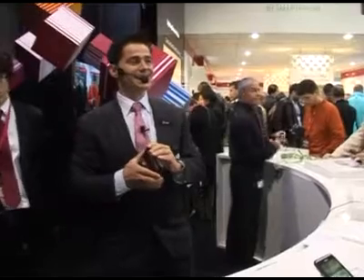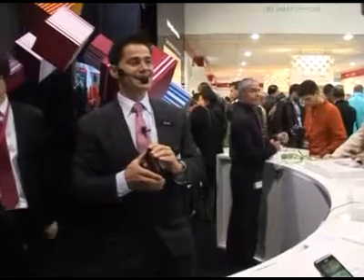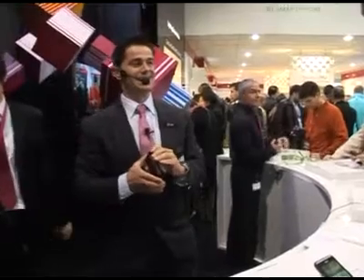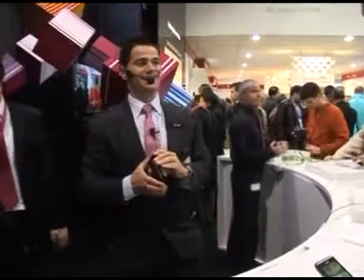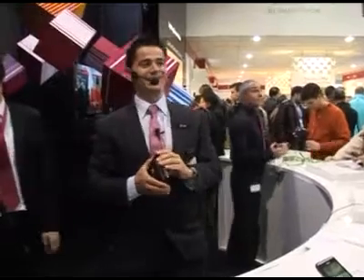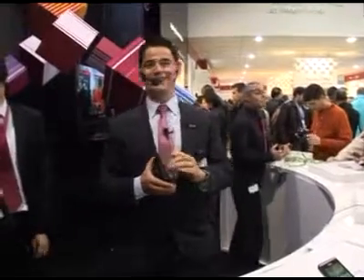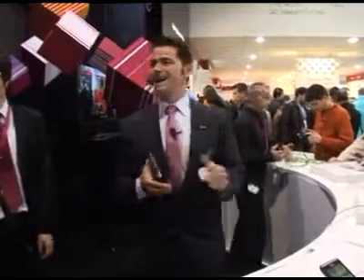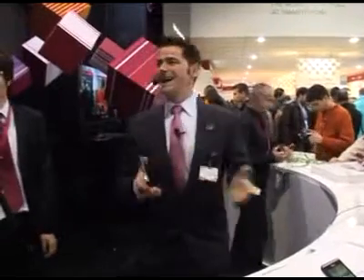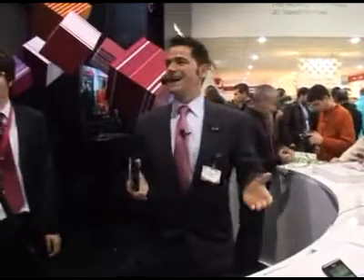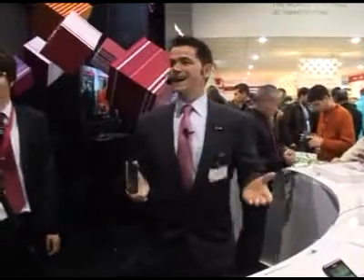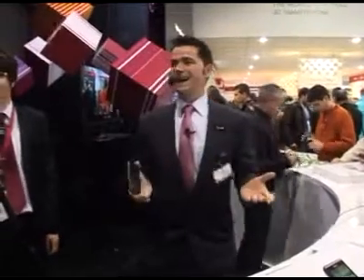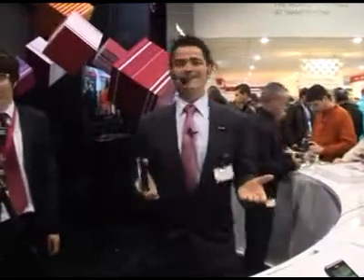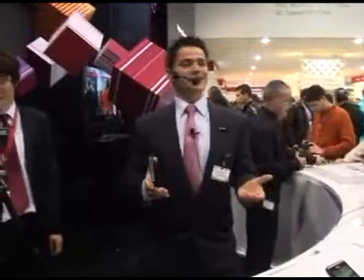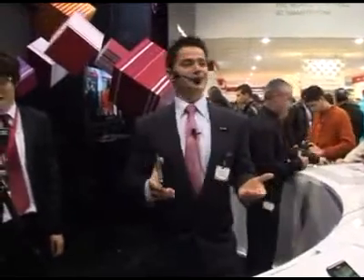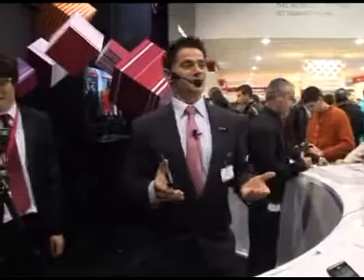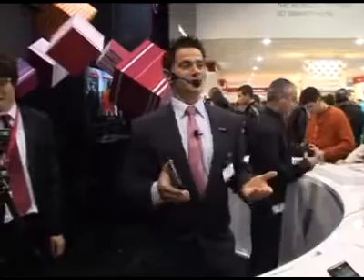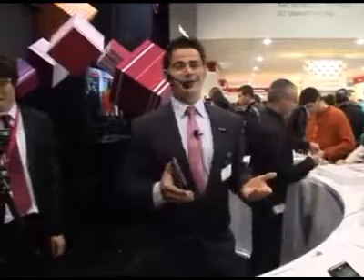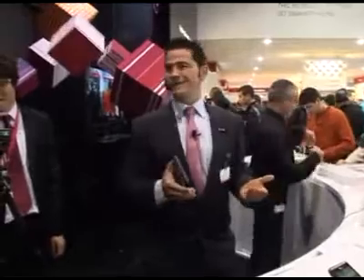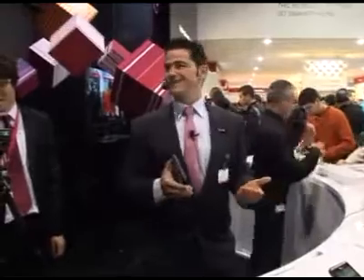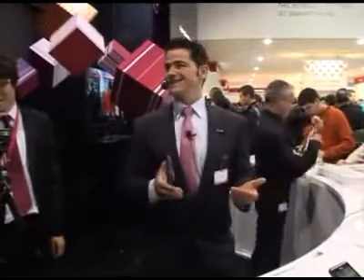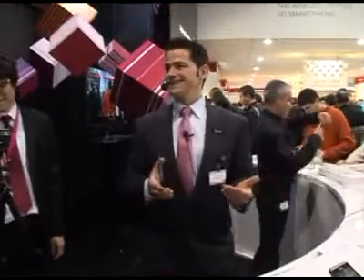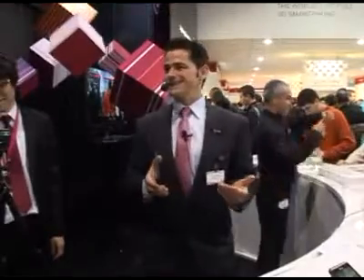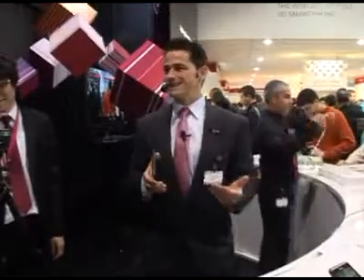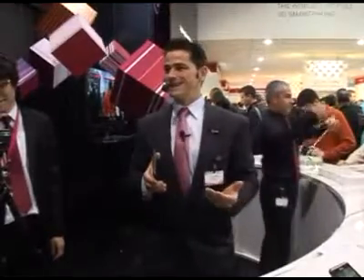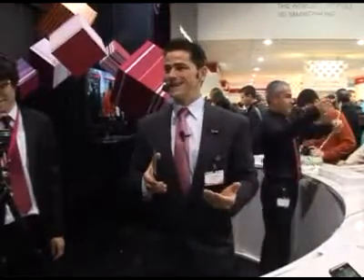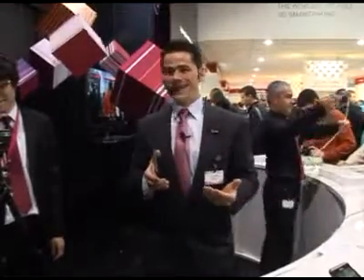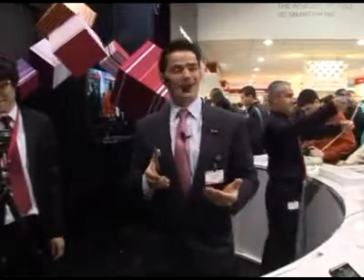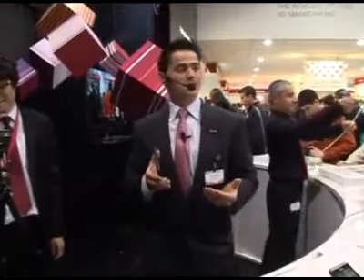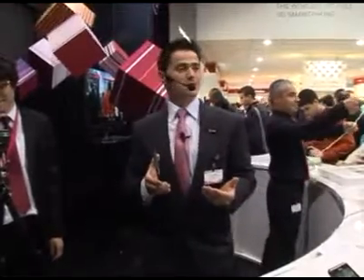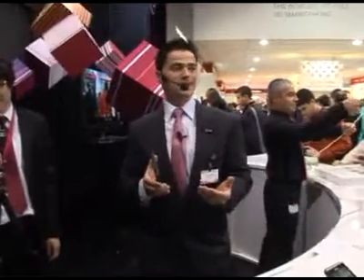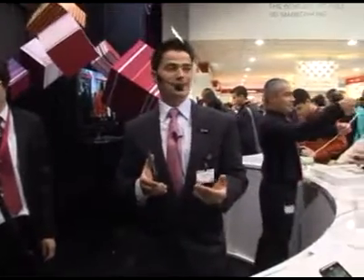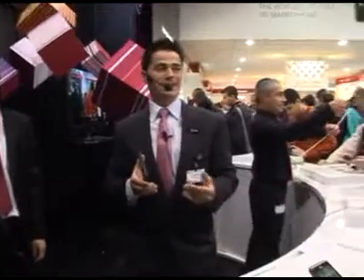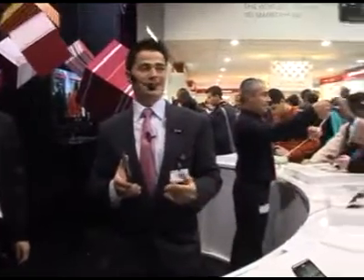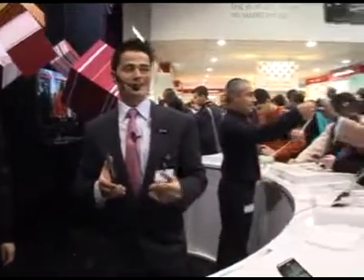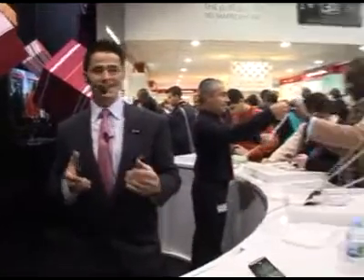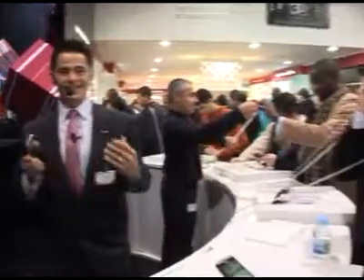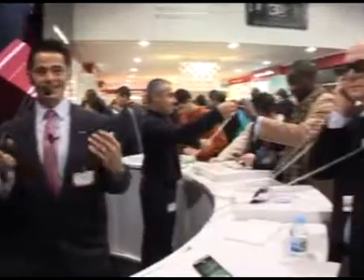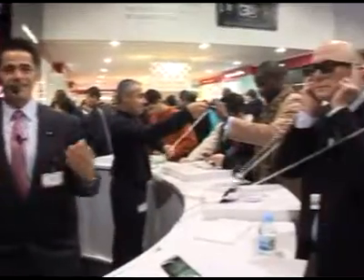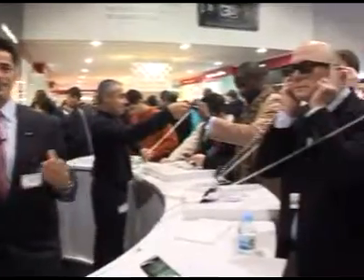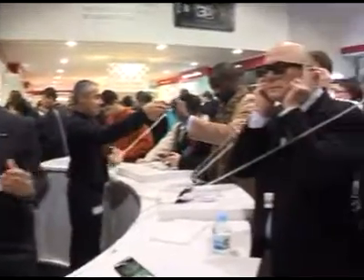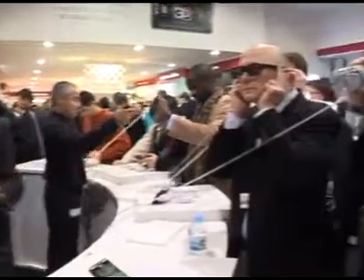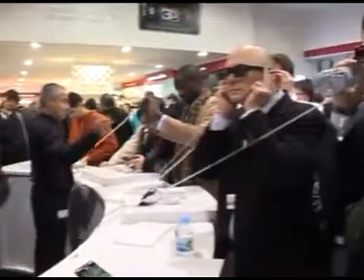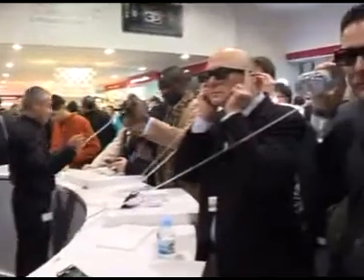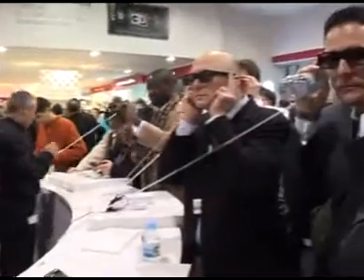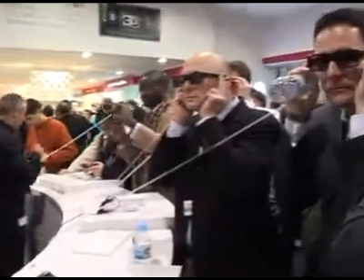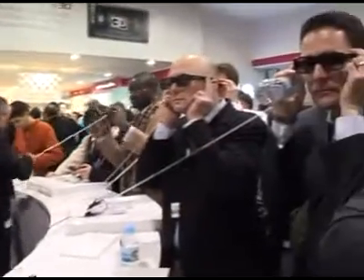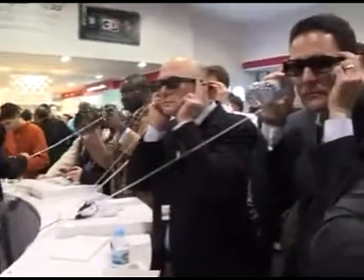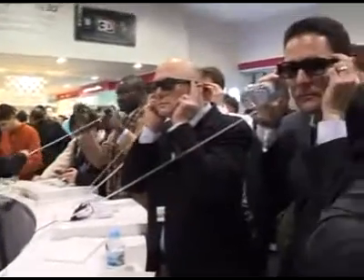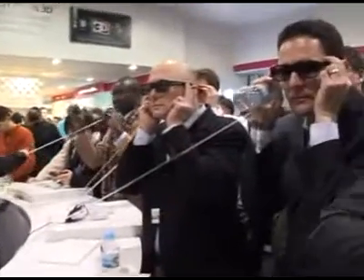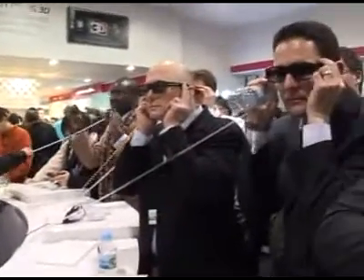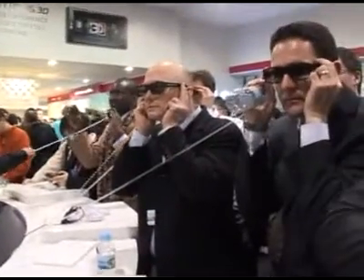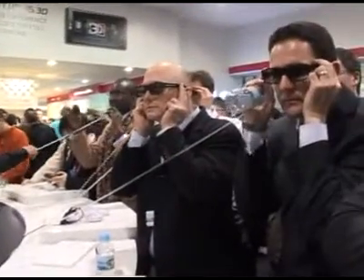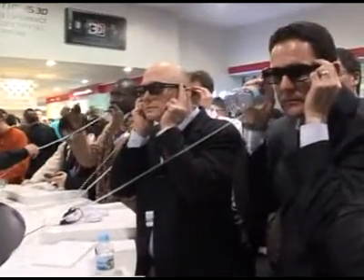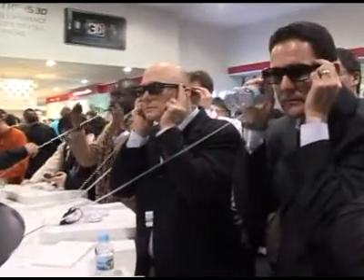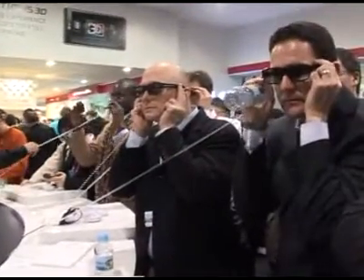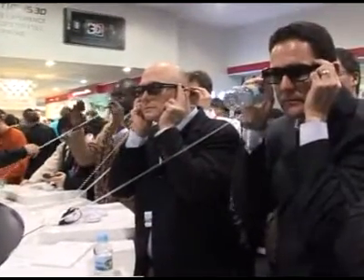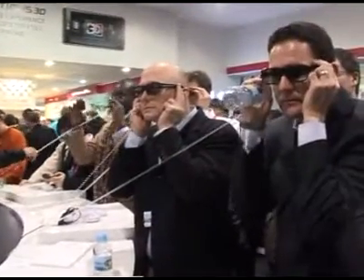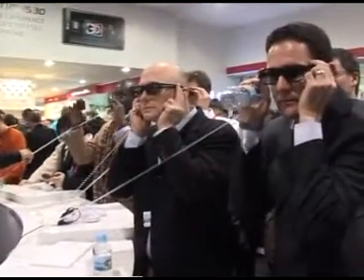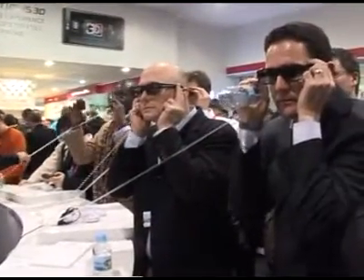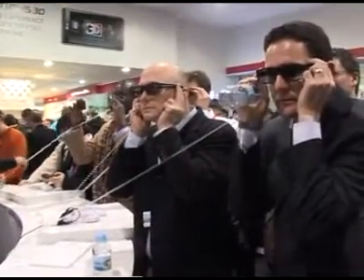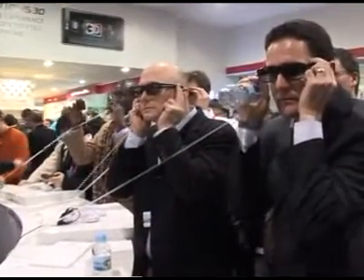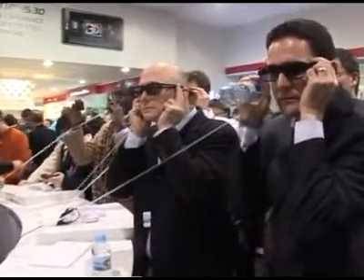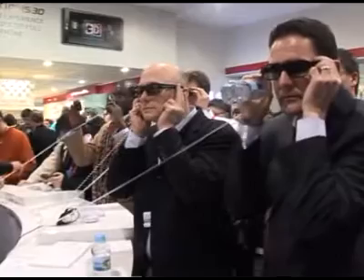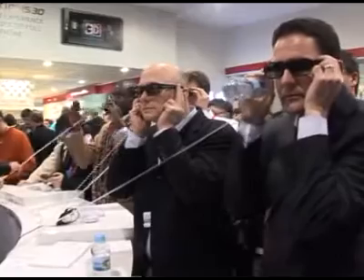There you go. How's that for an image? It's pretty amazing — the depth that you get in that image. Truly, truly amazing.